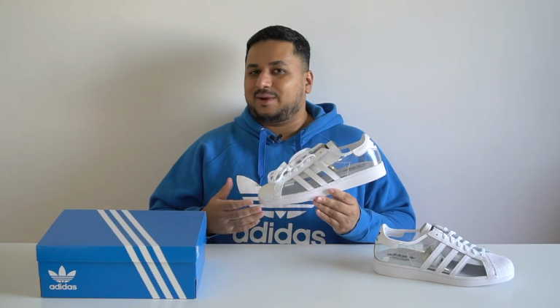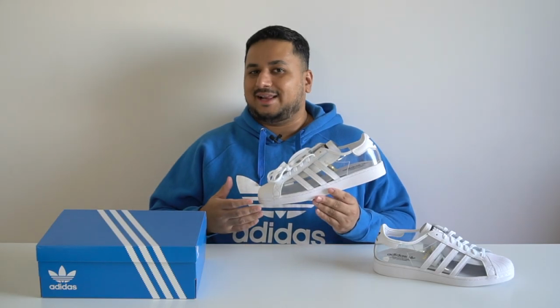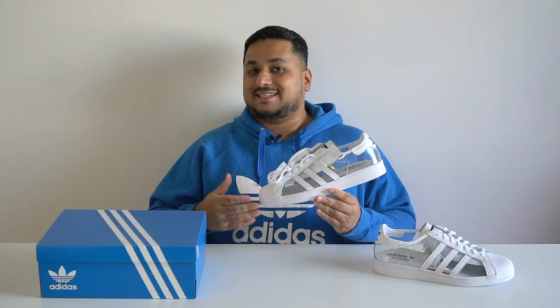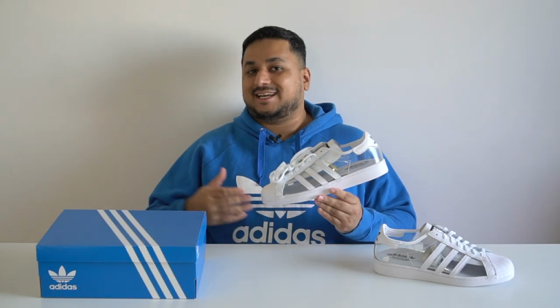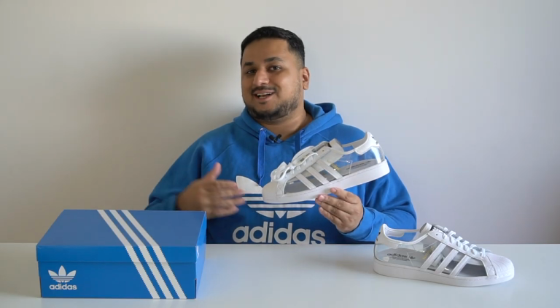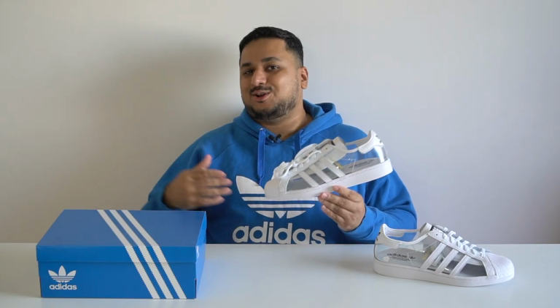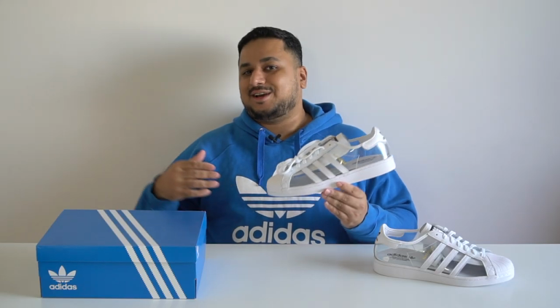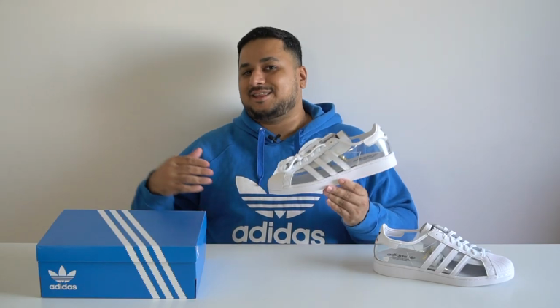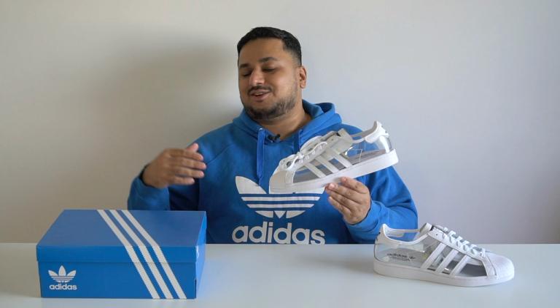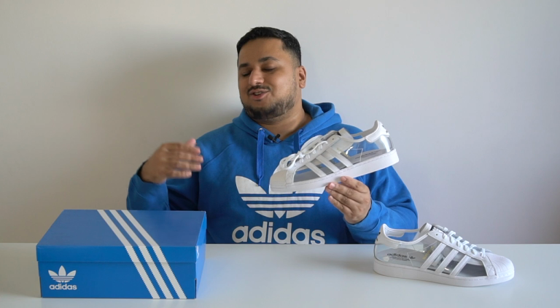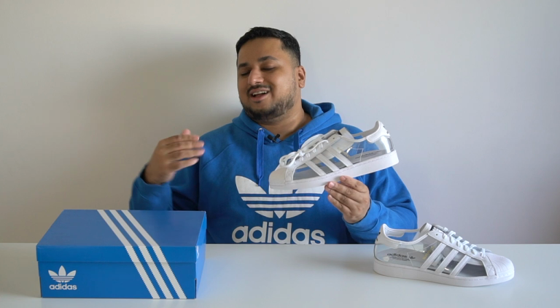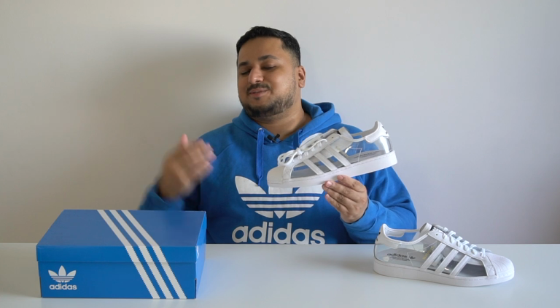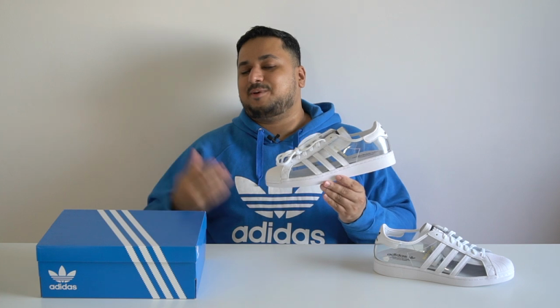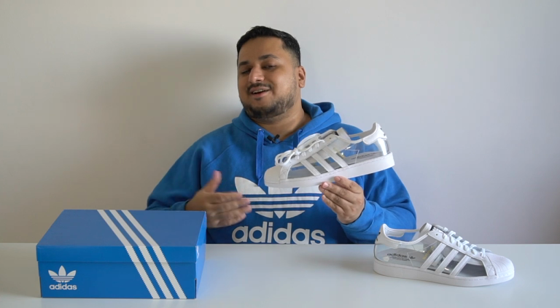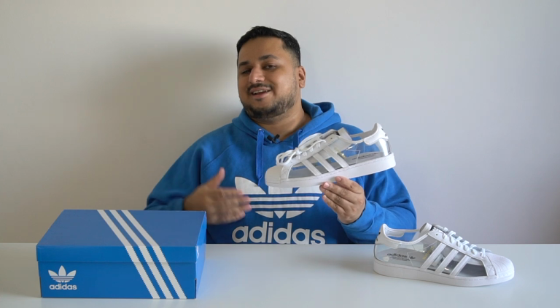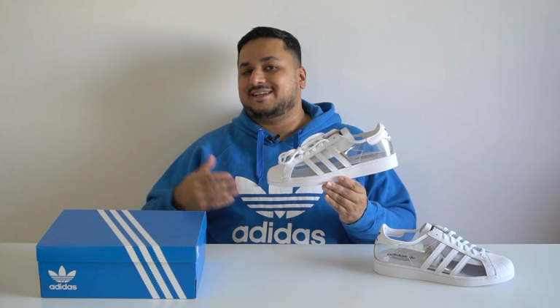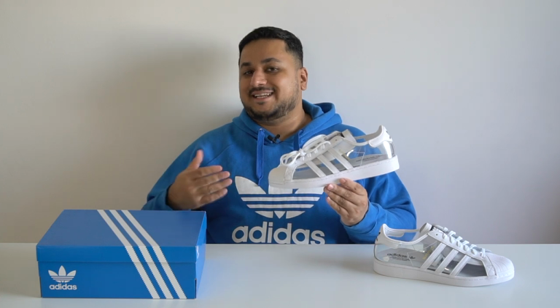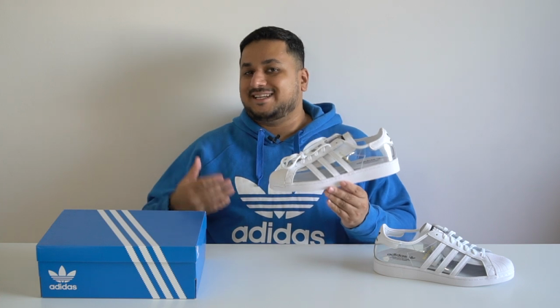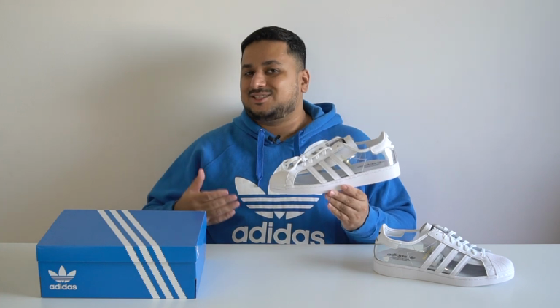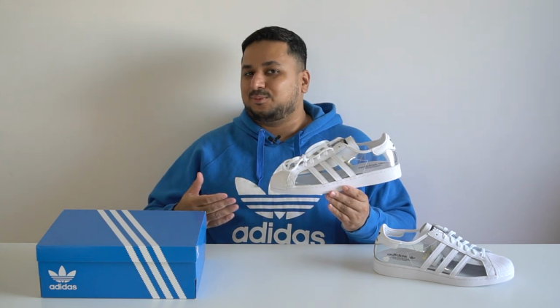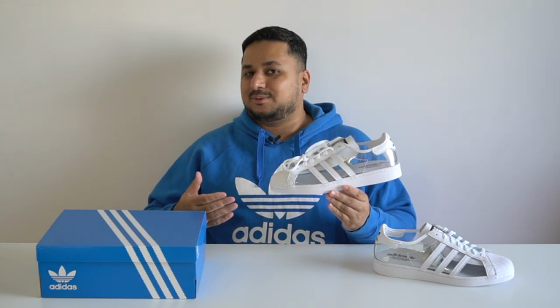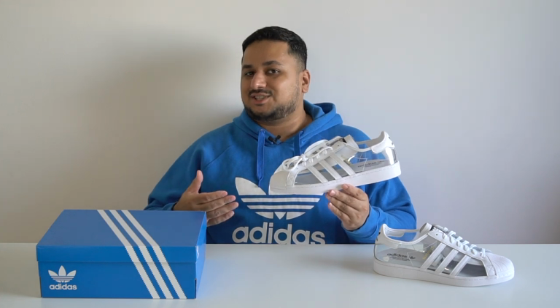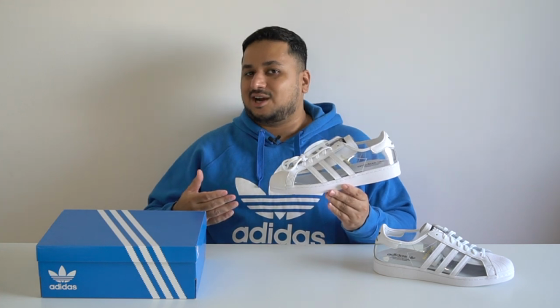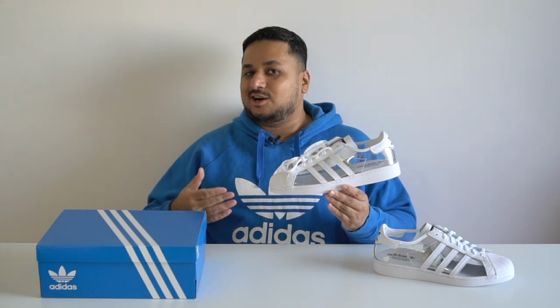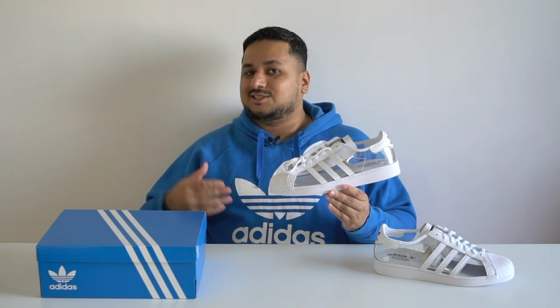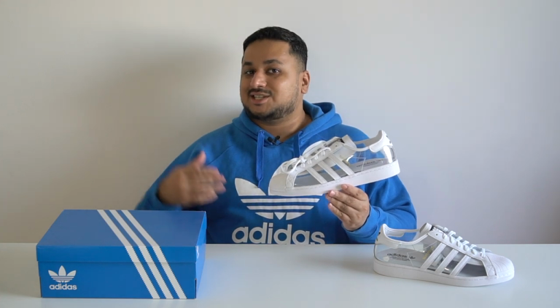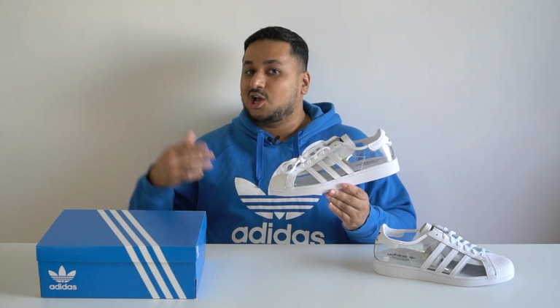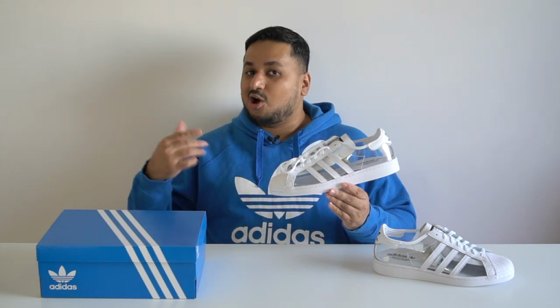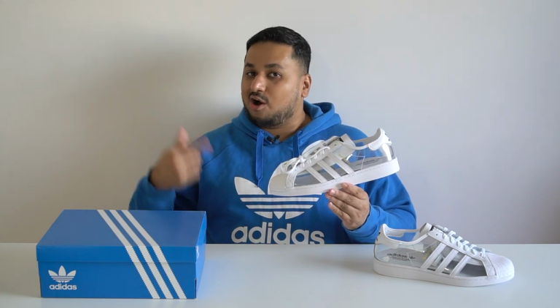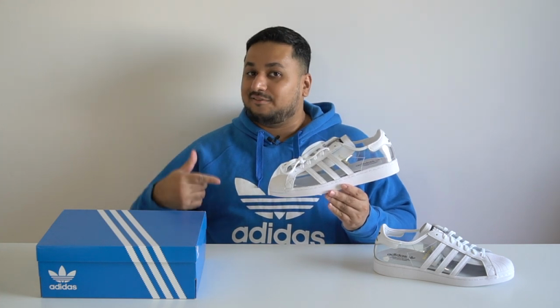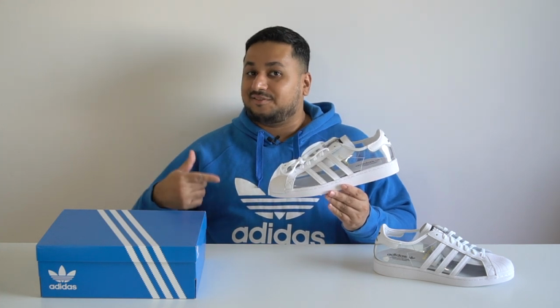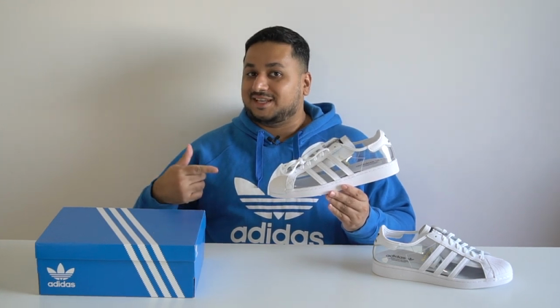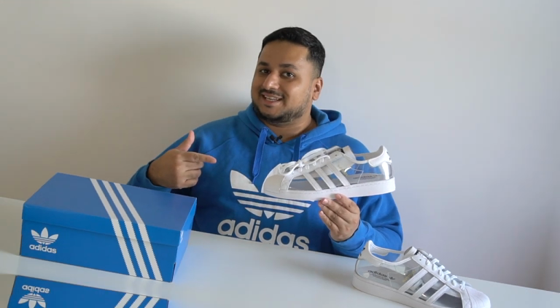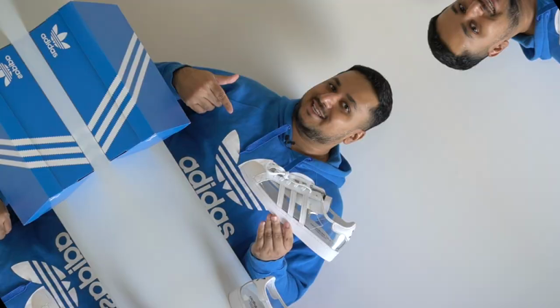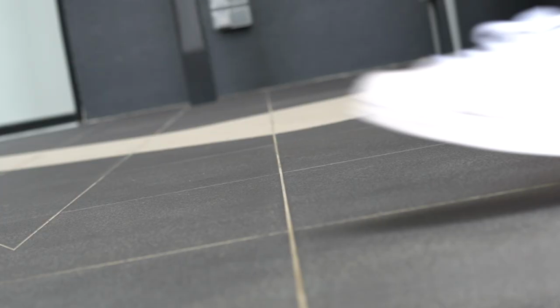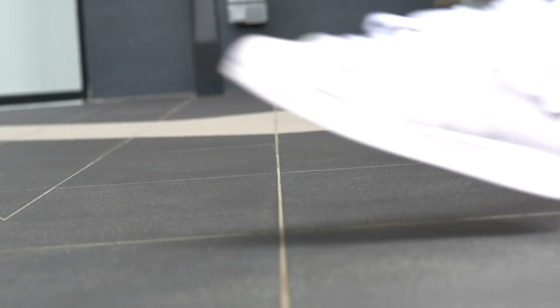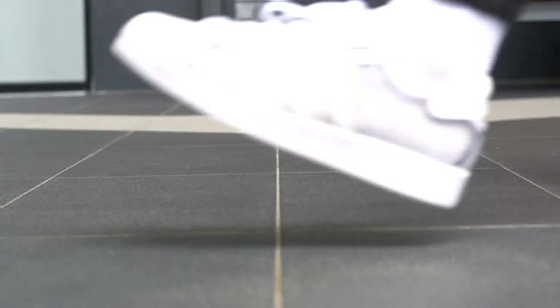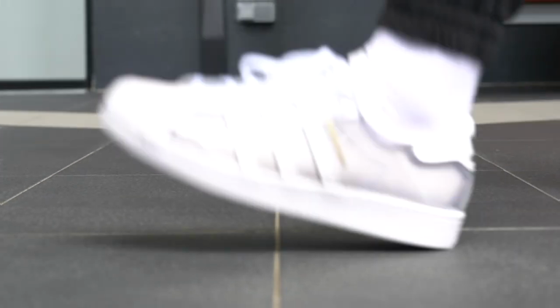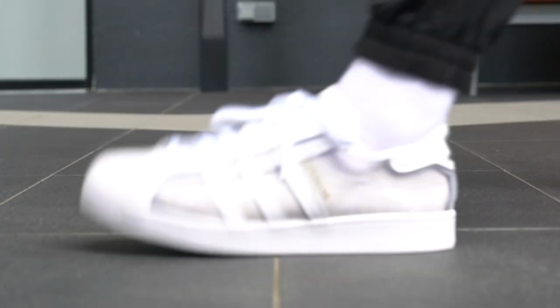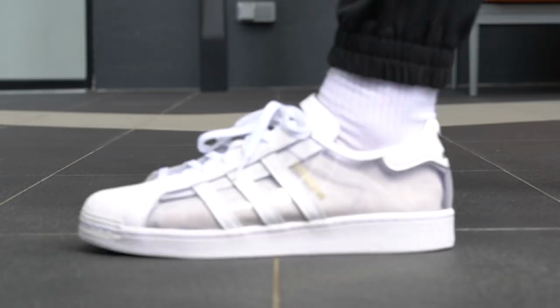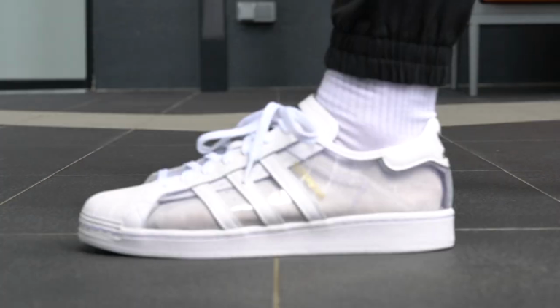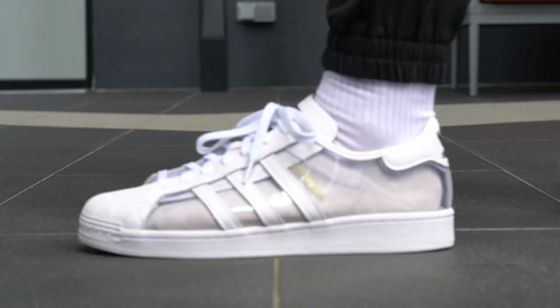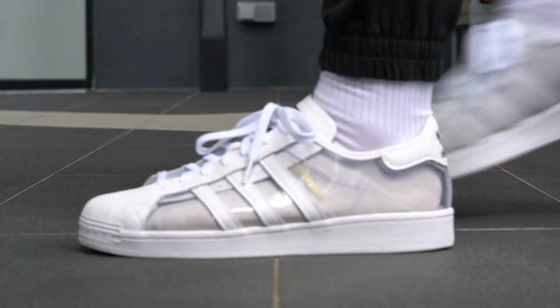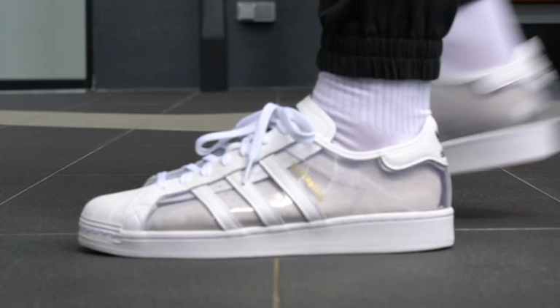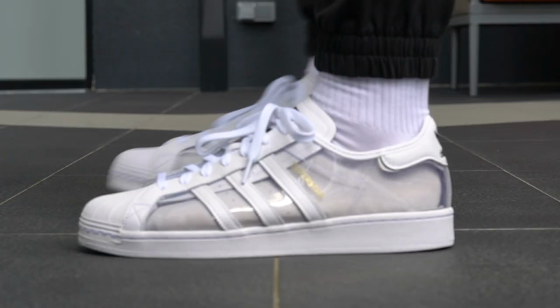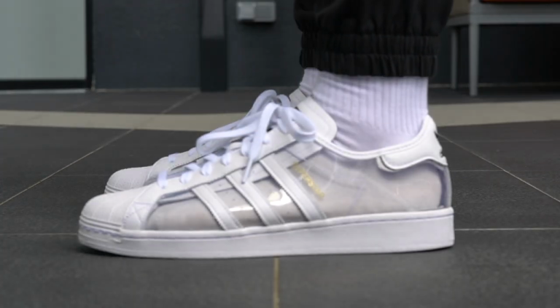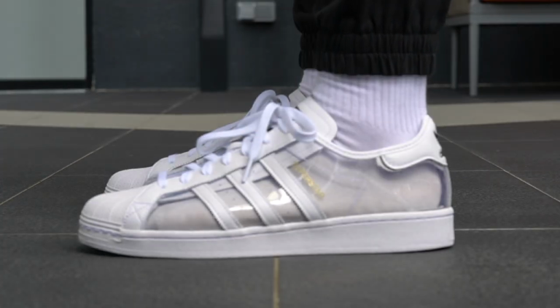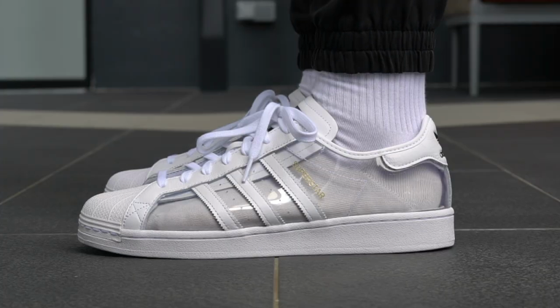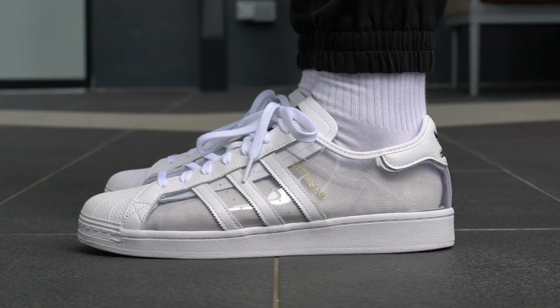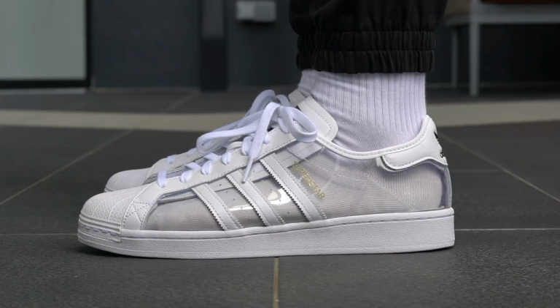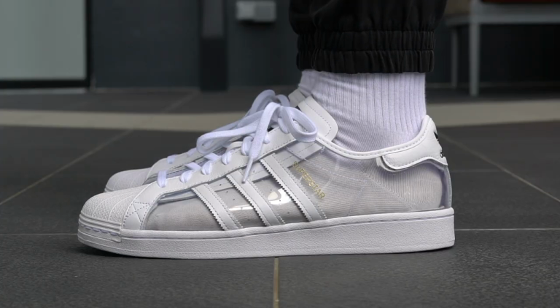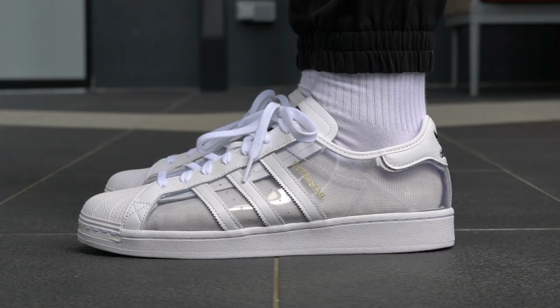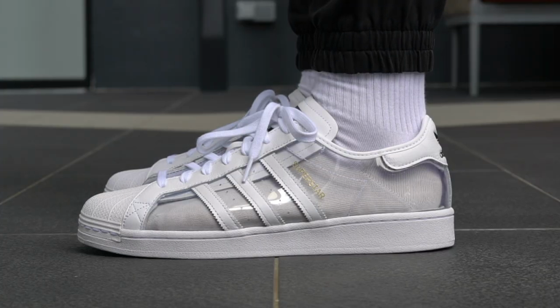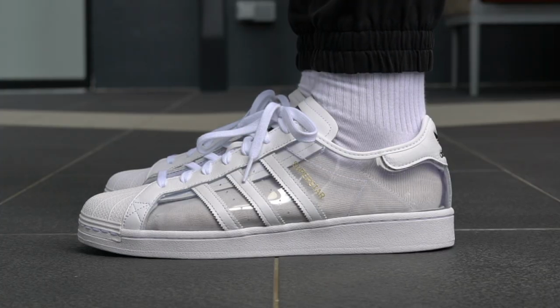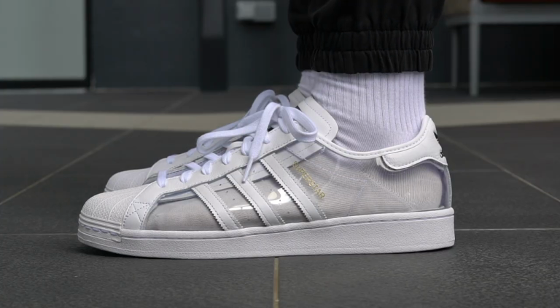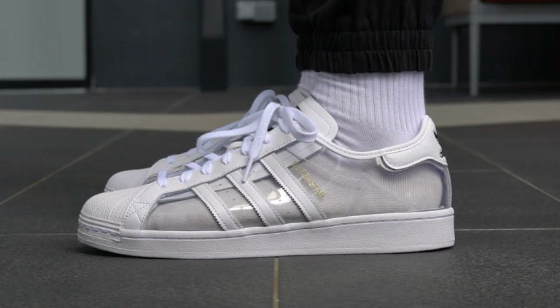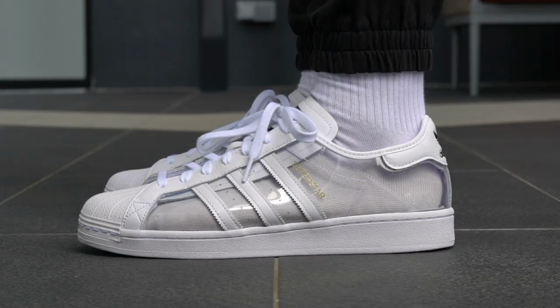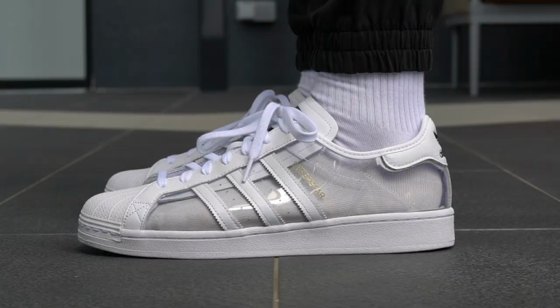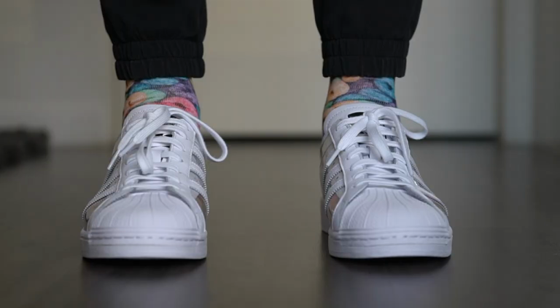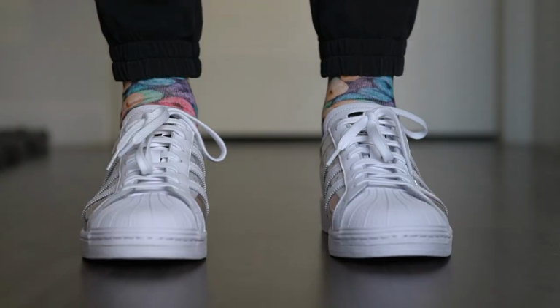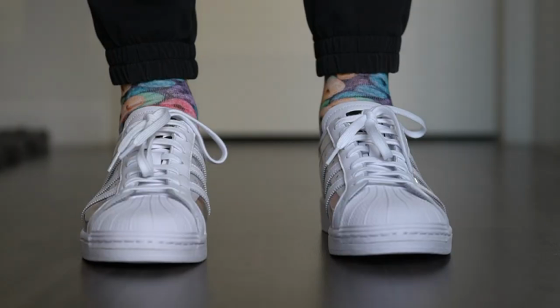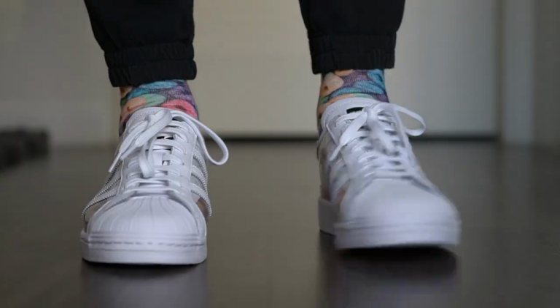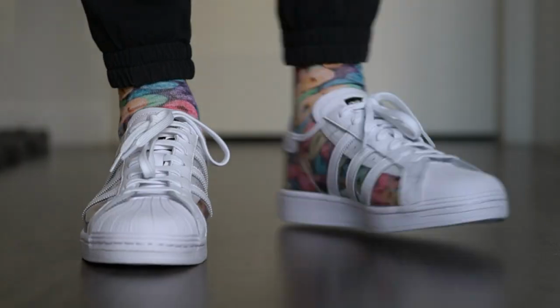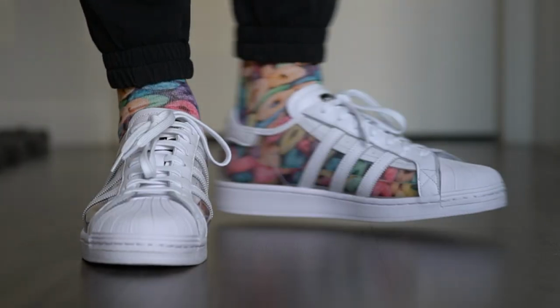So if you want a really stylish pair of everyday sneakers and you're okay with how the Superstars feel underfoot, this is a pretty solid option. Now let's take a look at the transparent Adidas Superstars on feet.